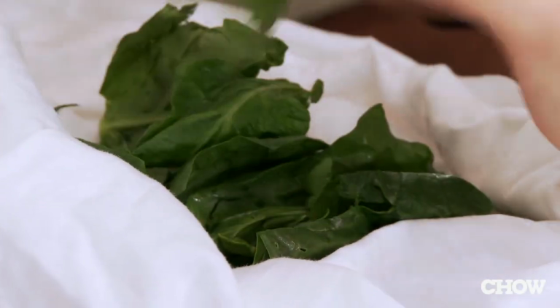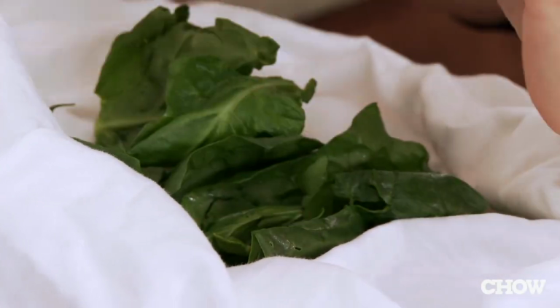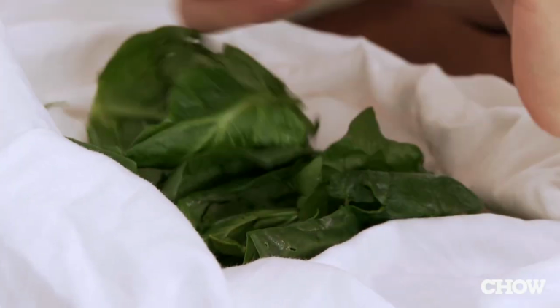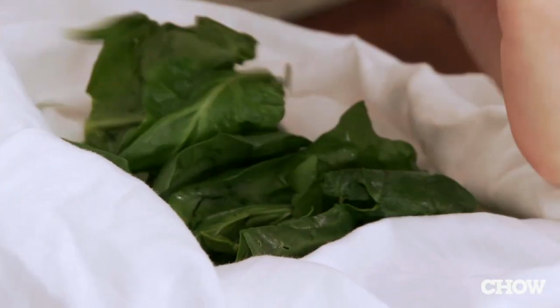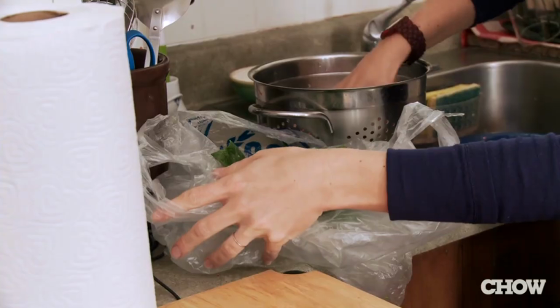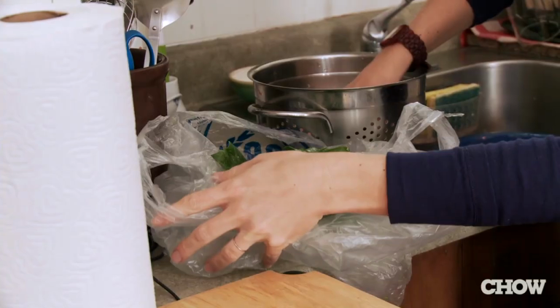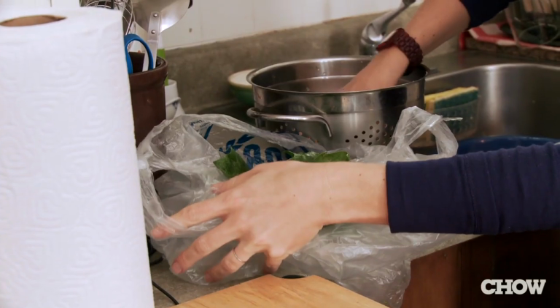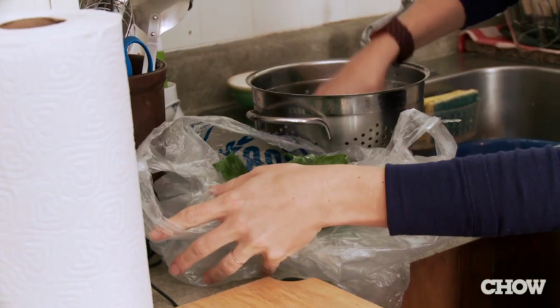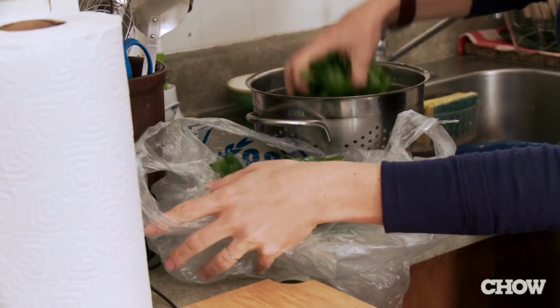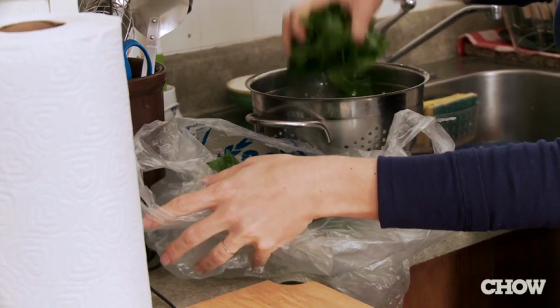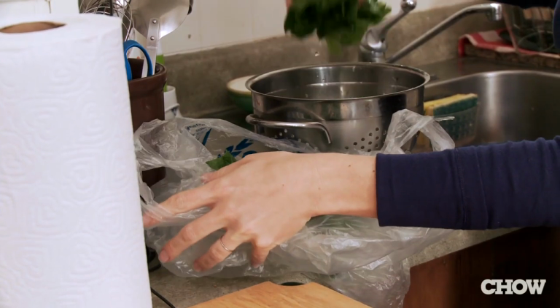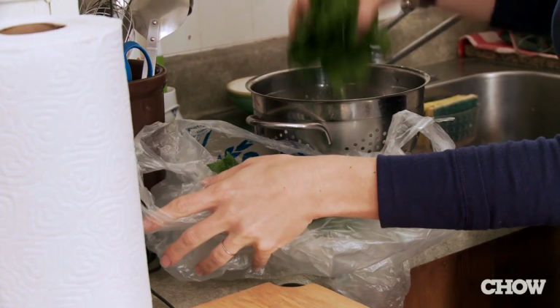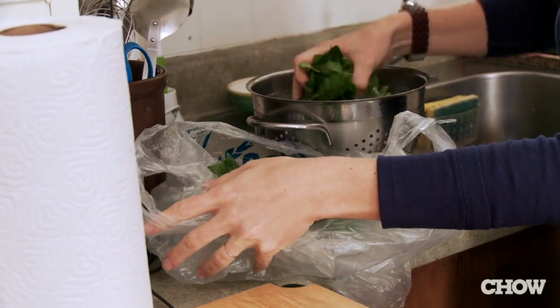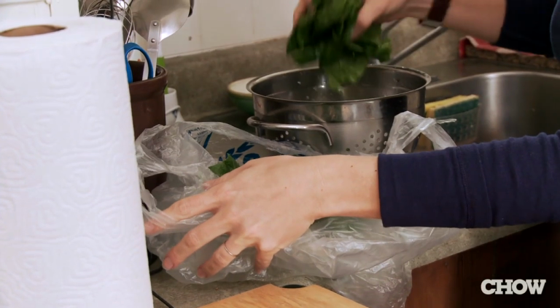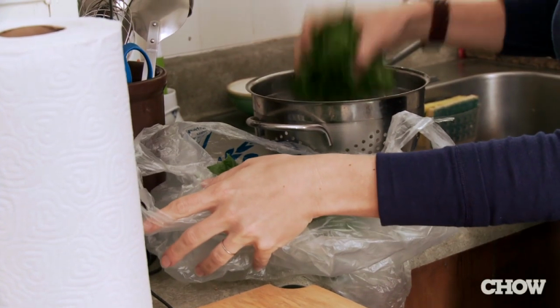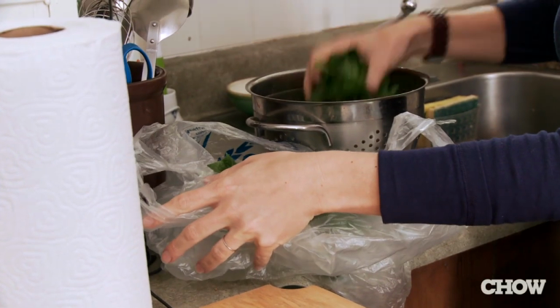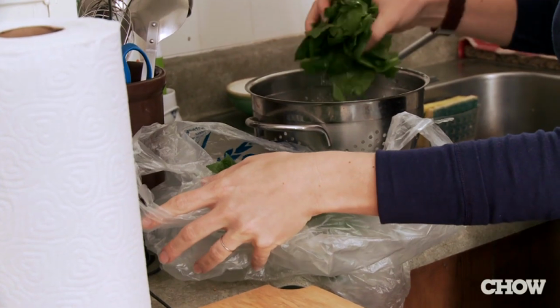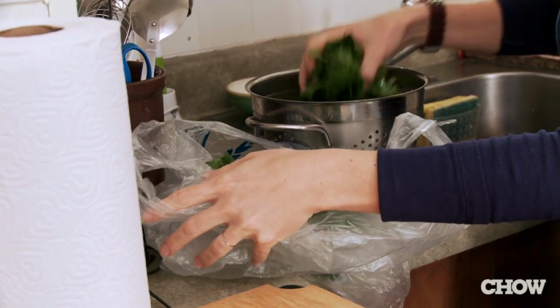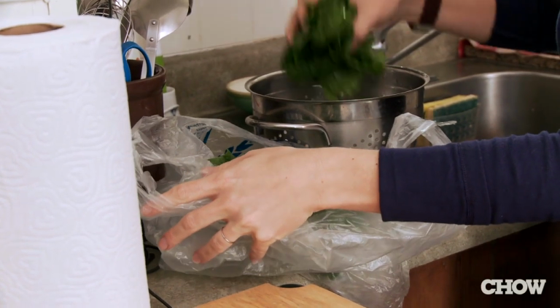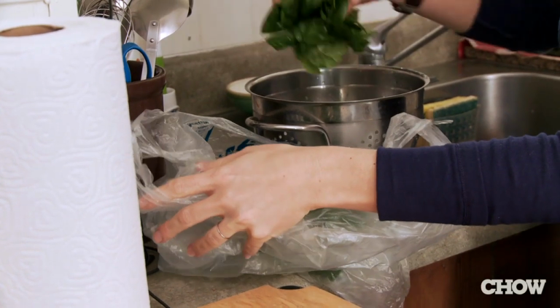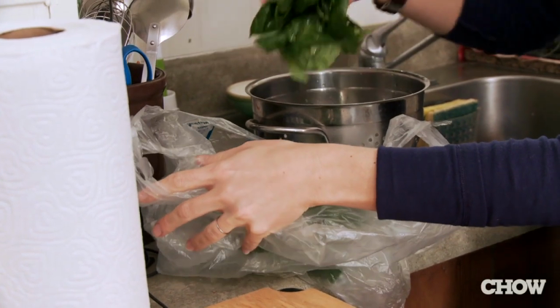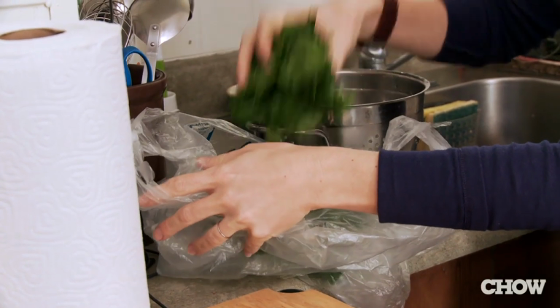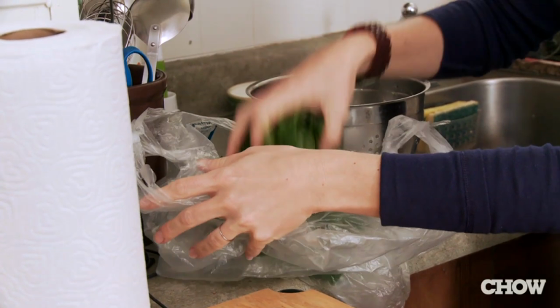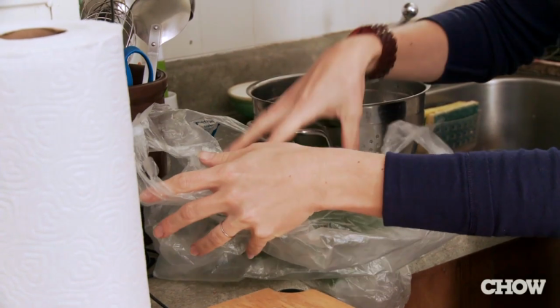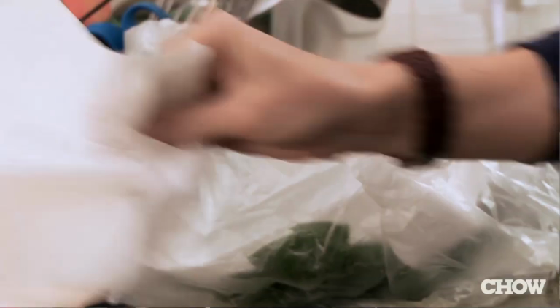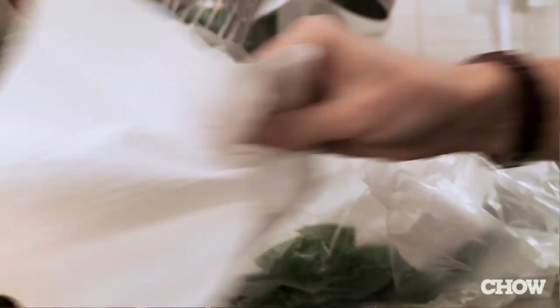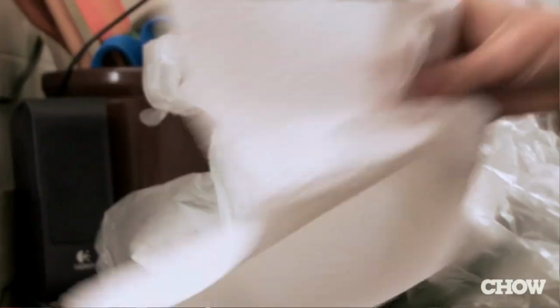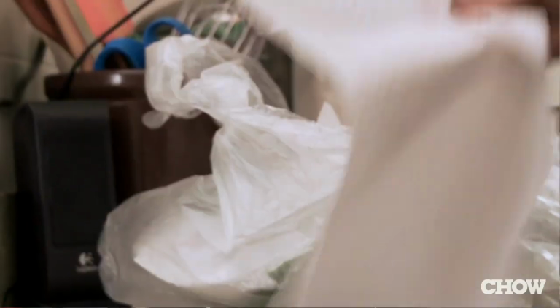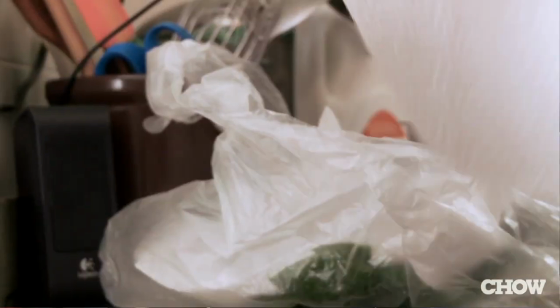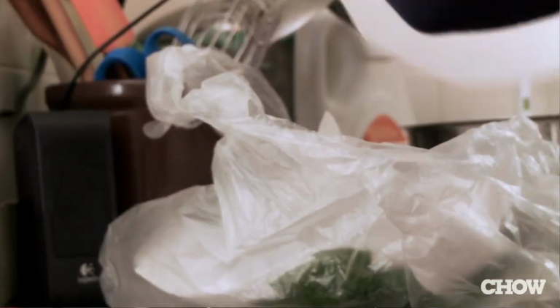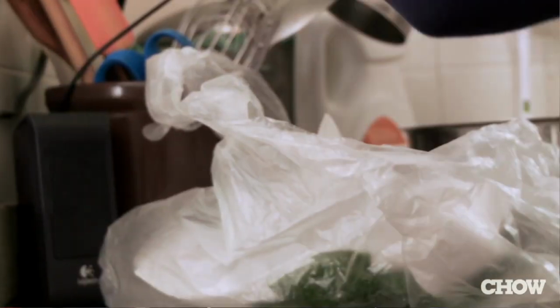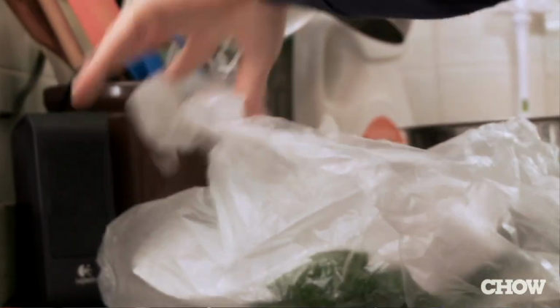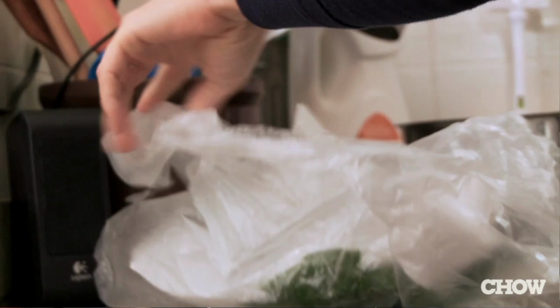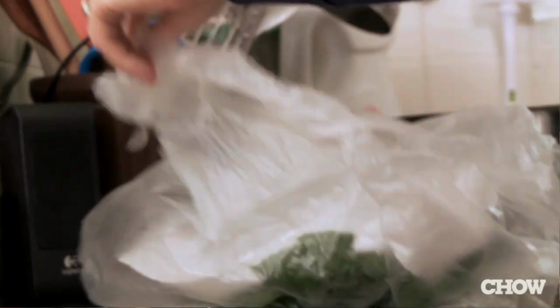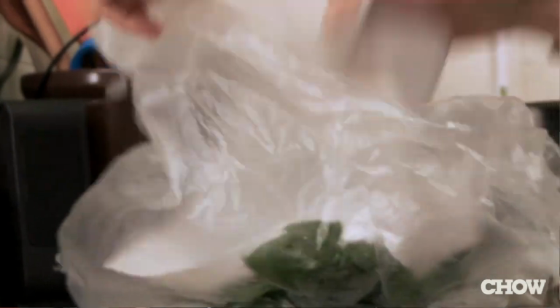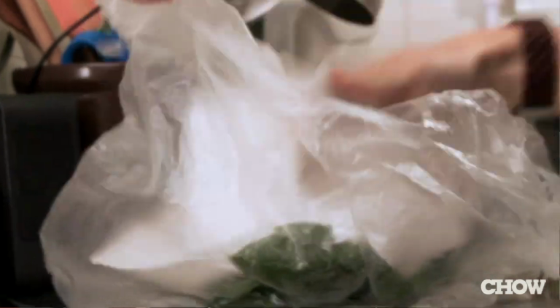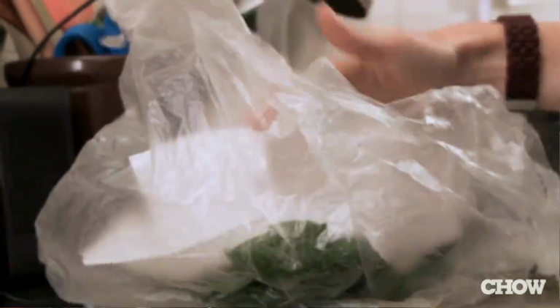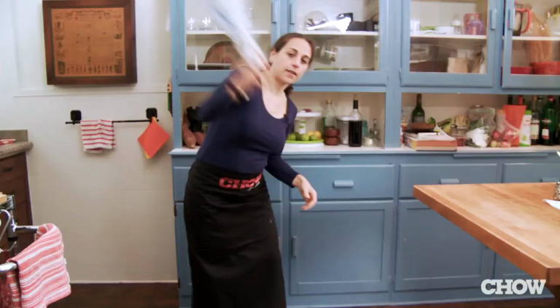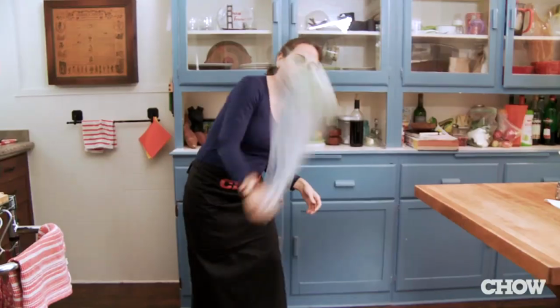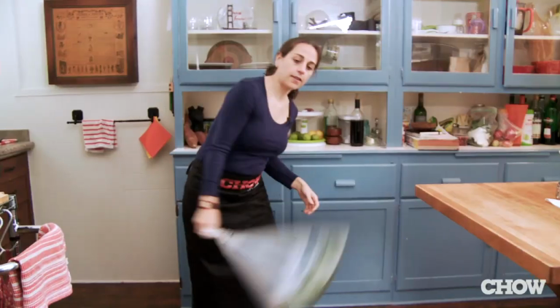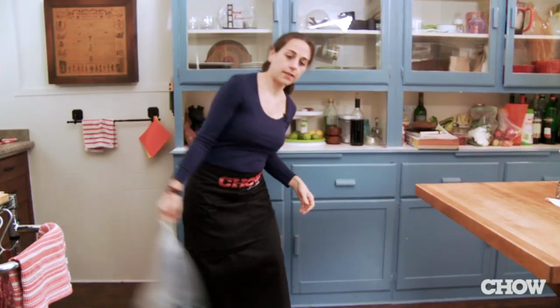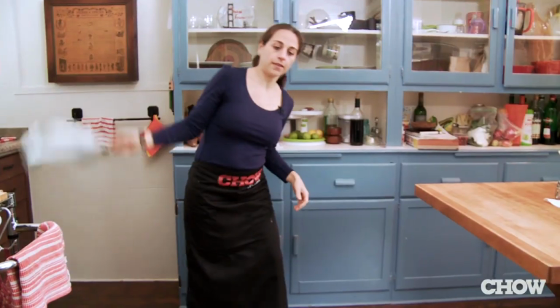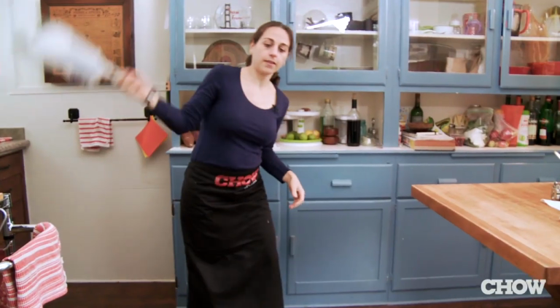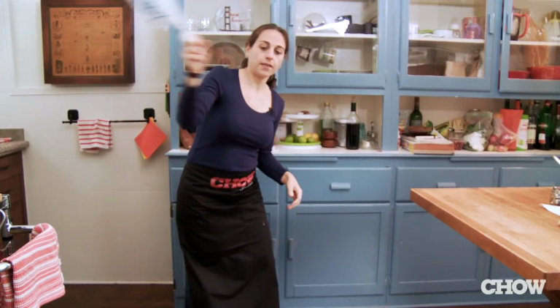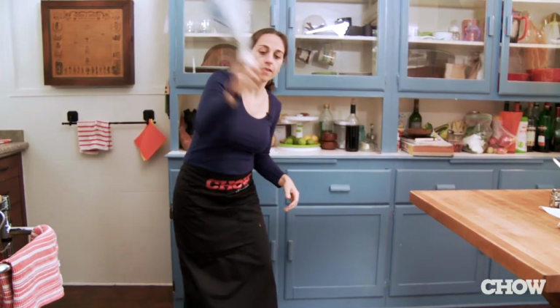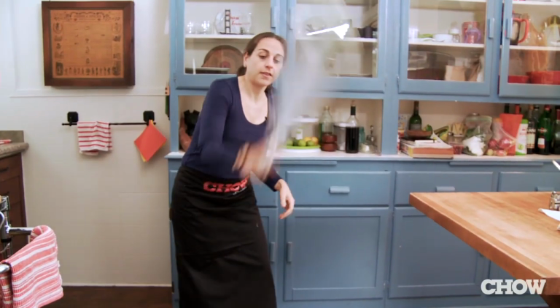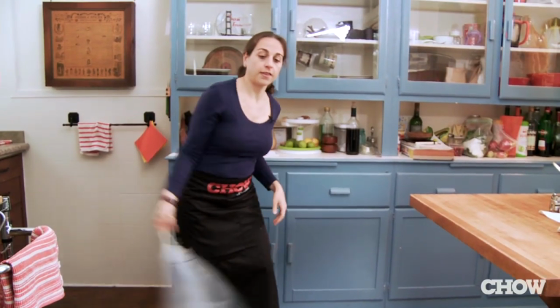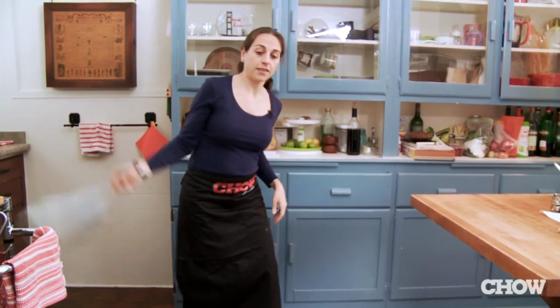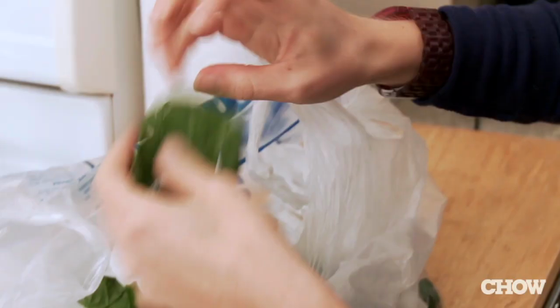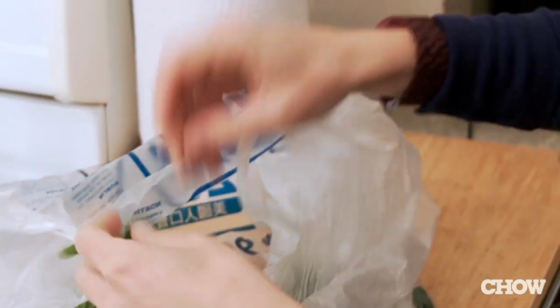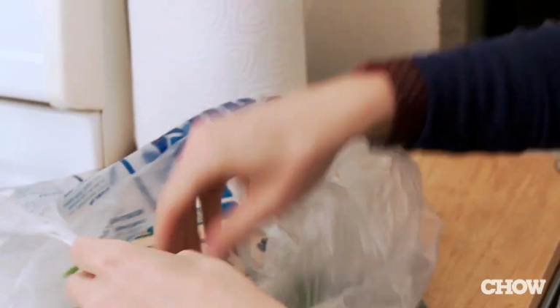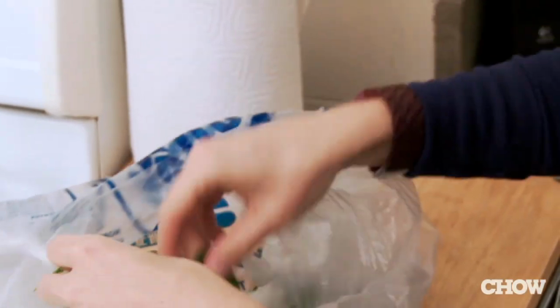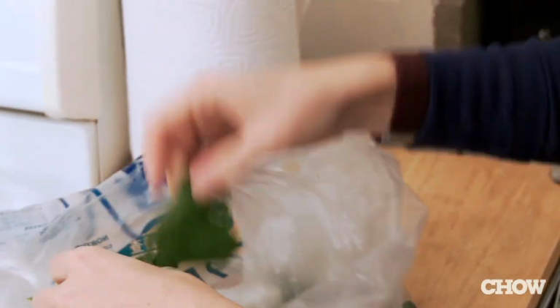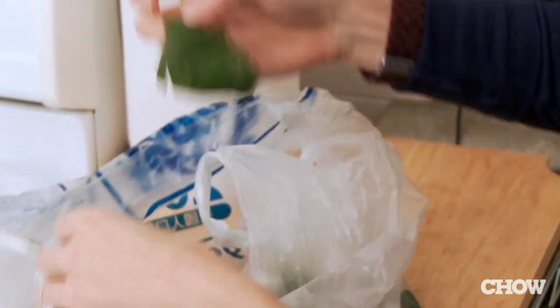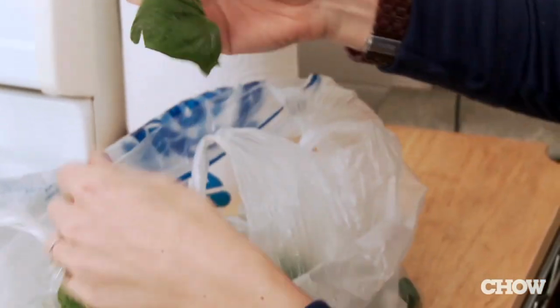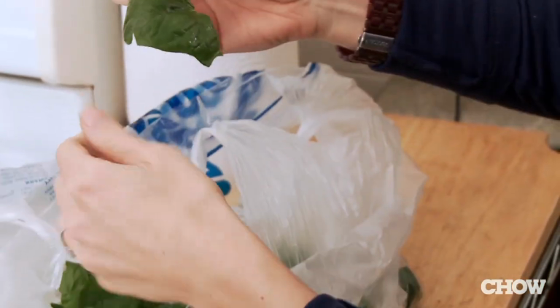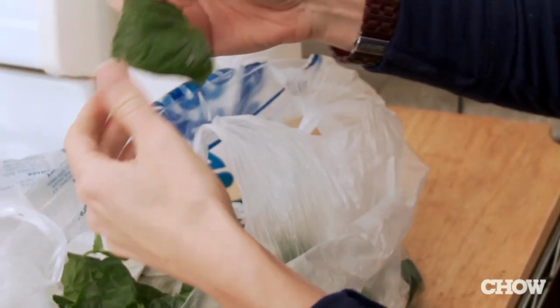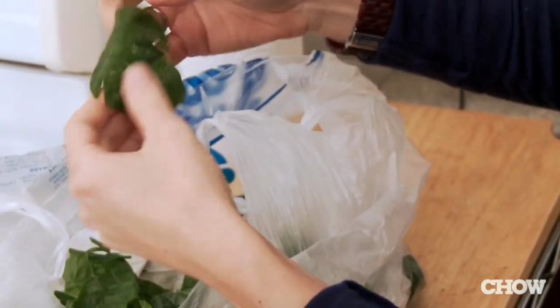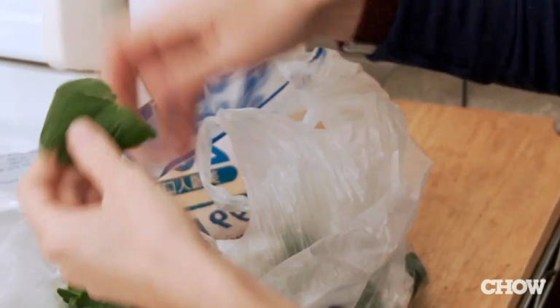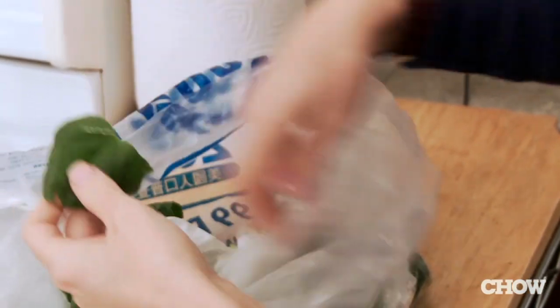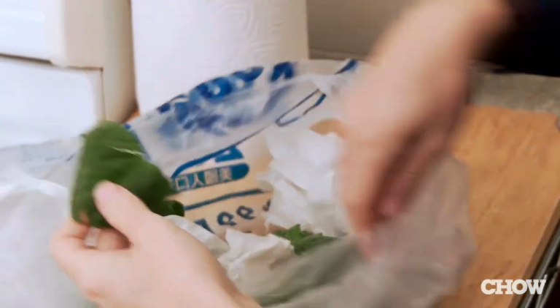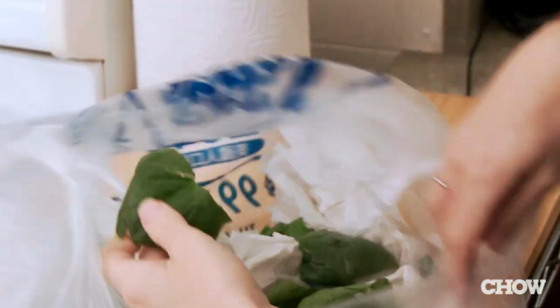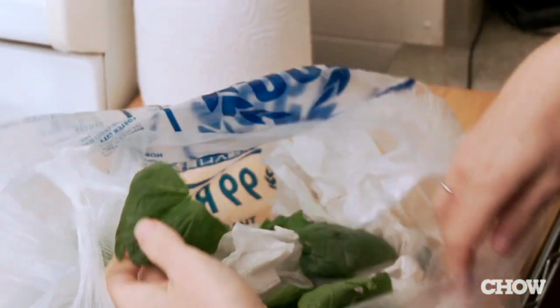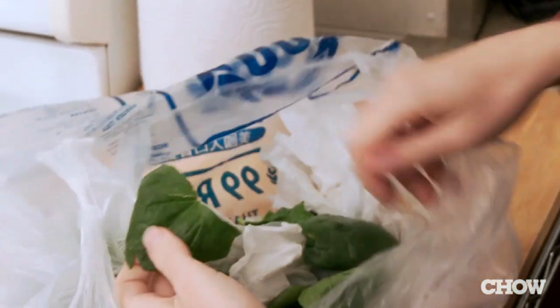Another option: you can always use a plastic bag, throw some paper towel in there, spin it around again and perfectly dry salad.